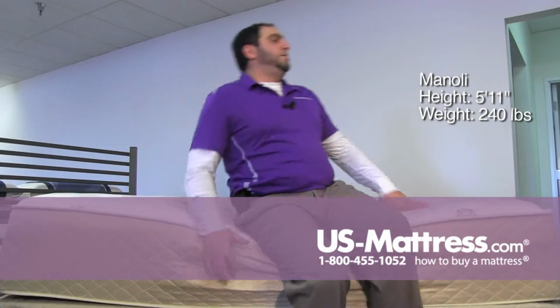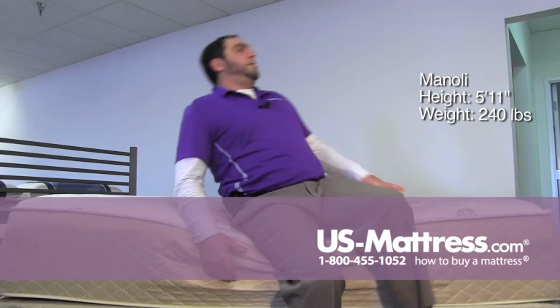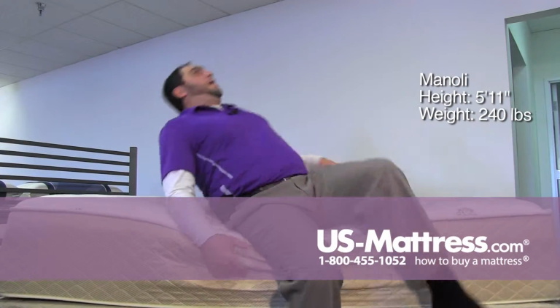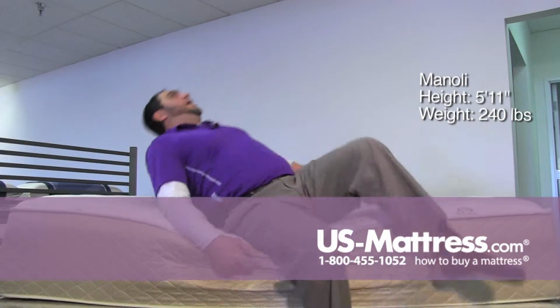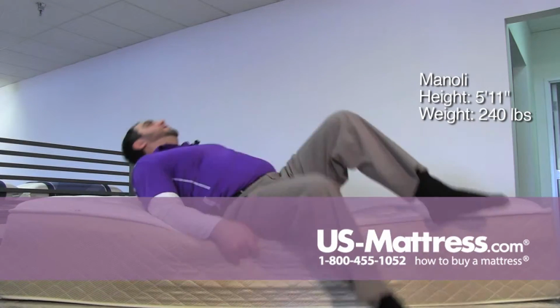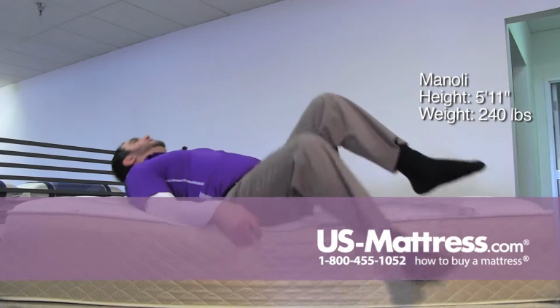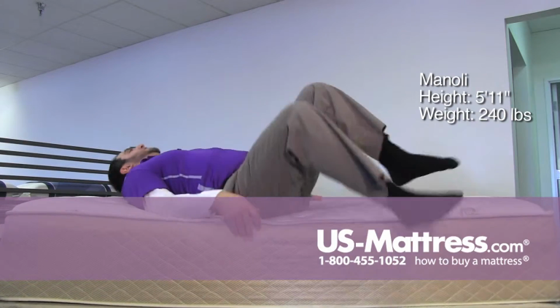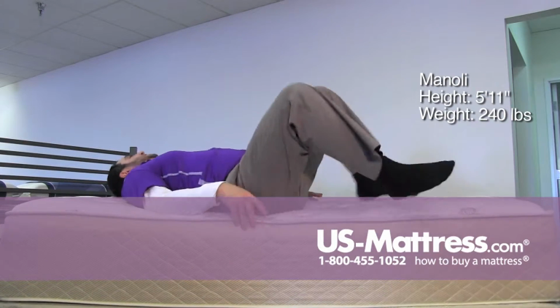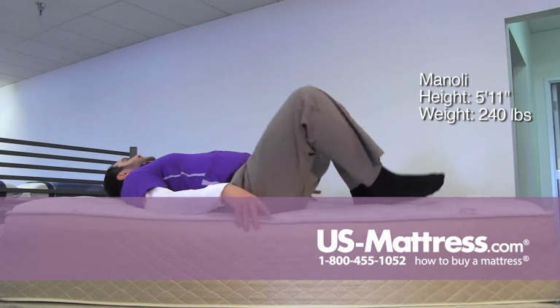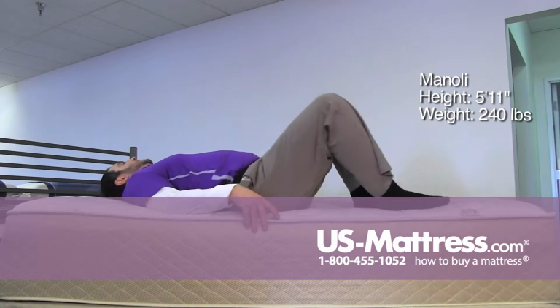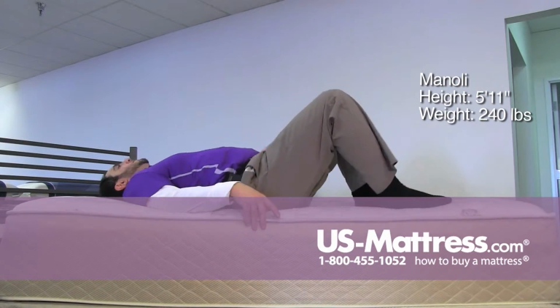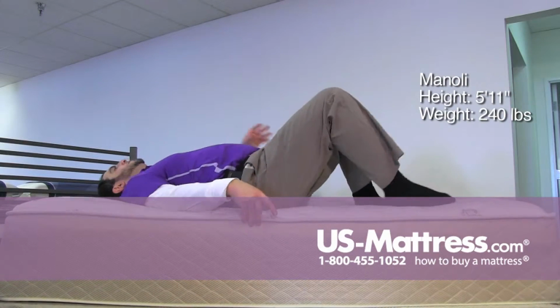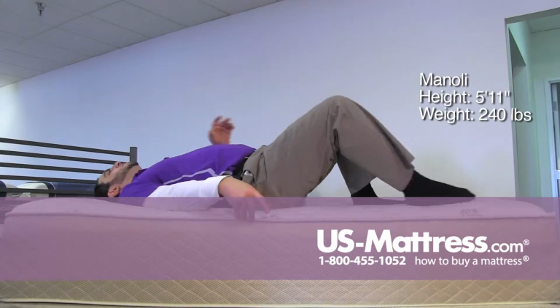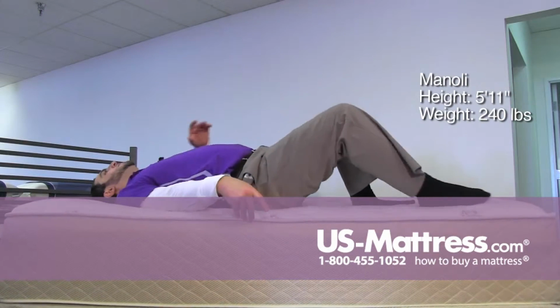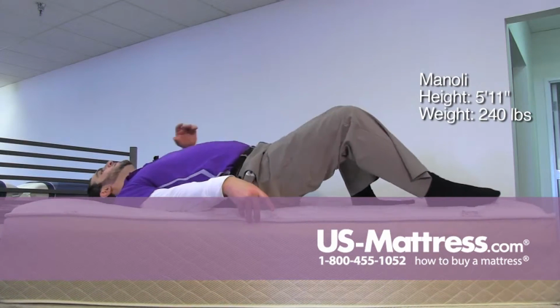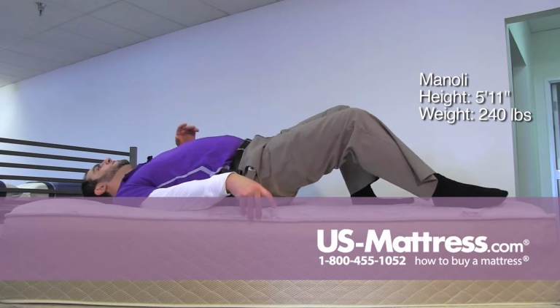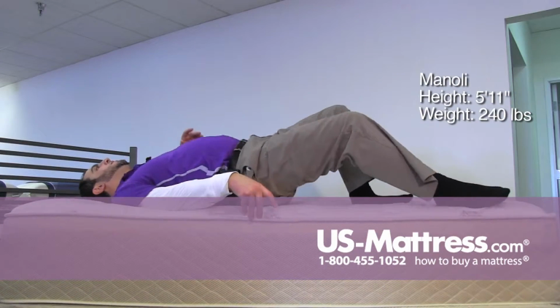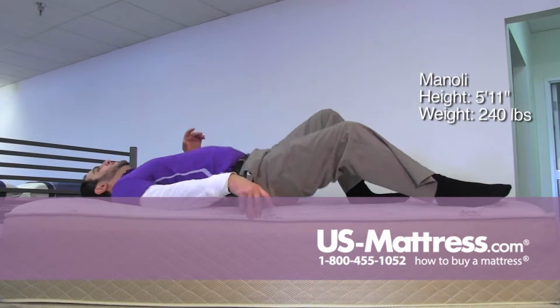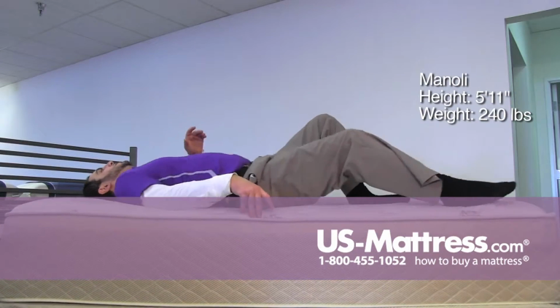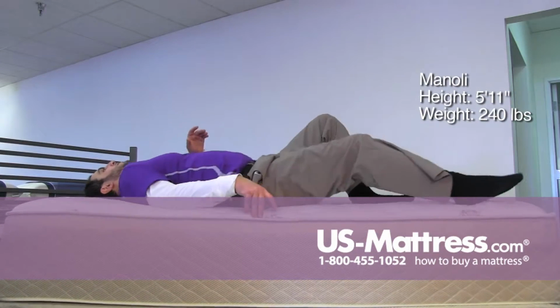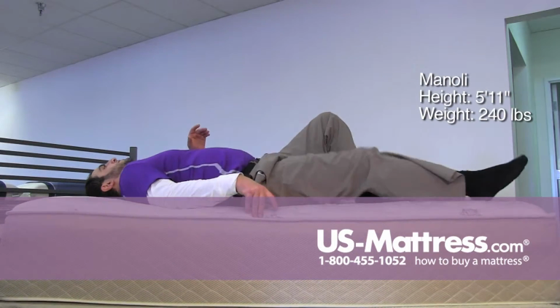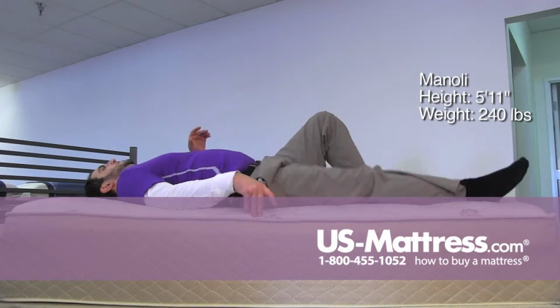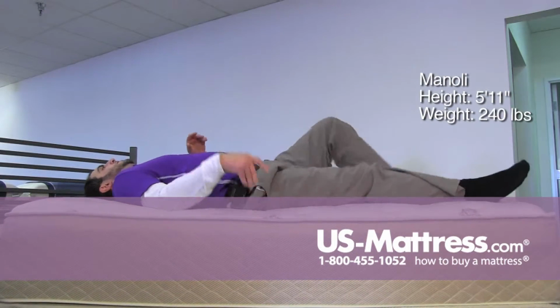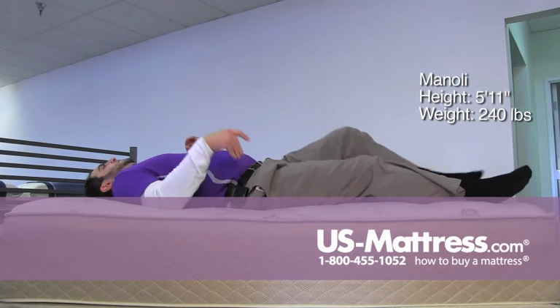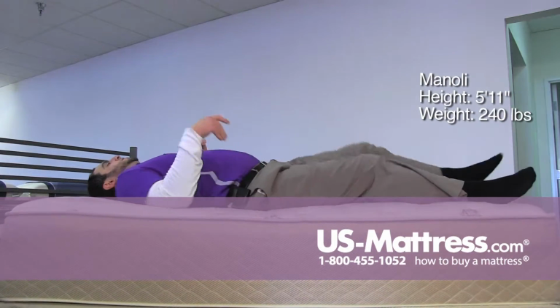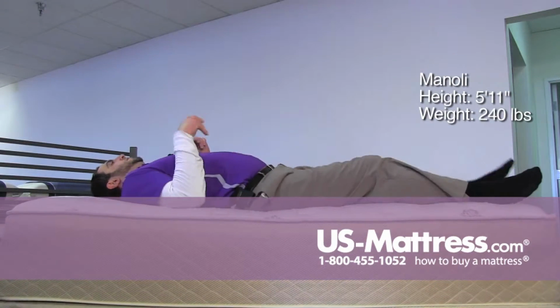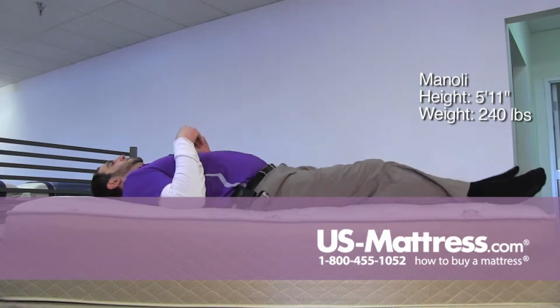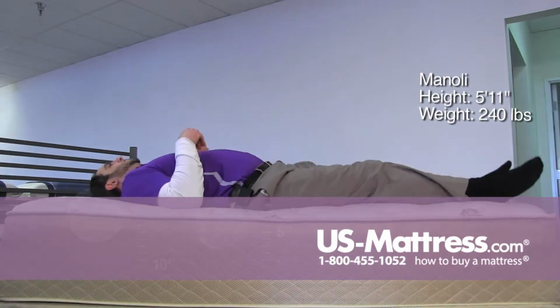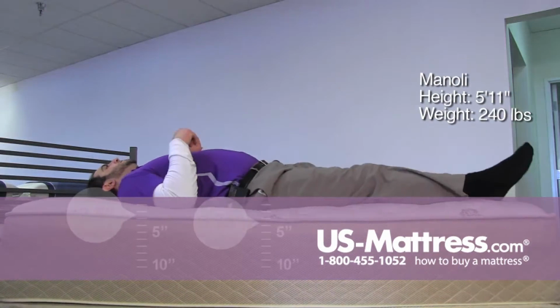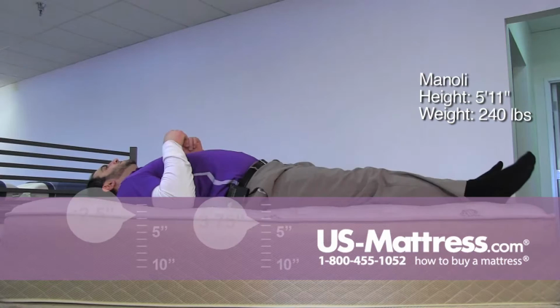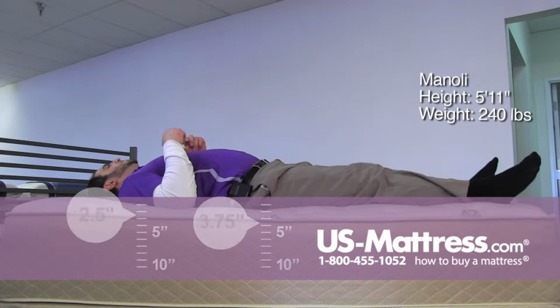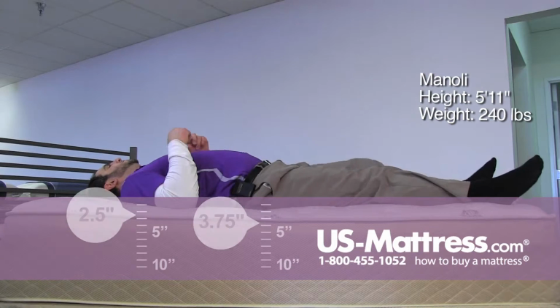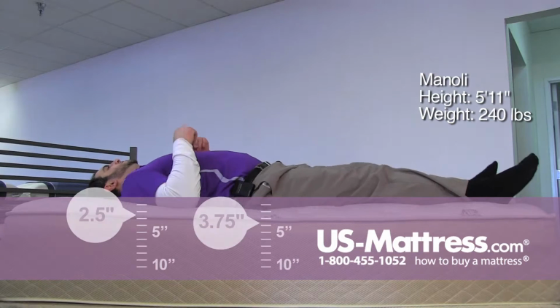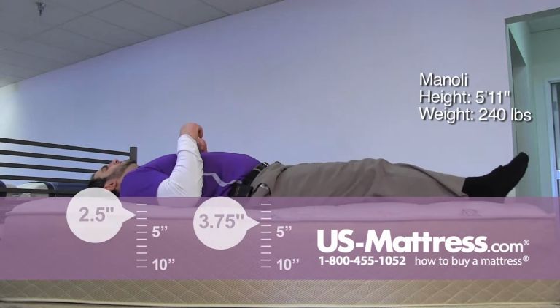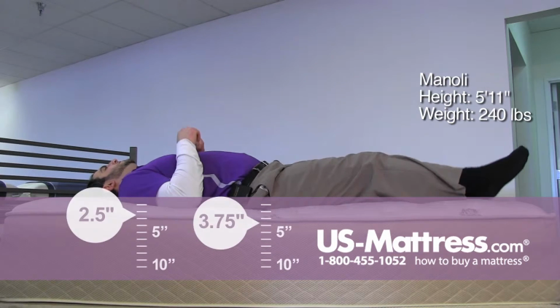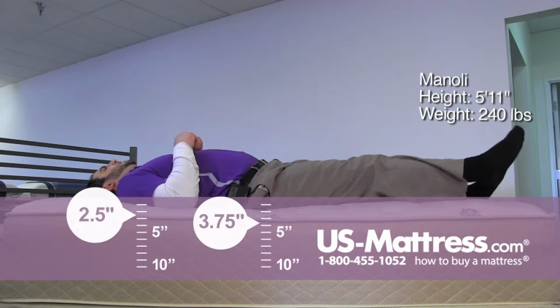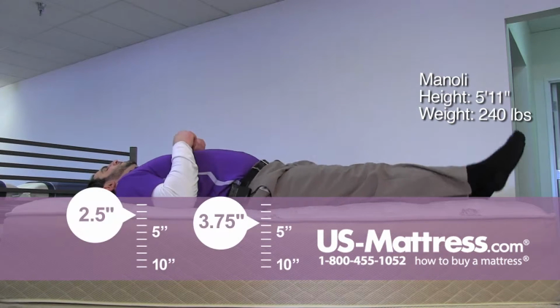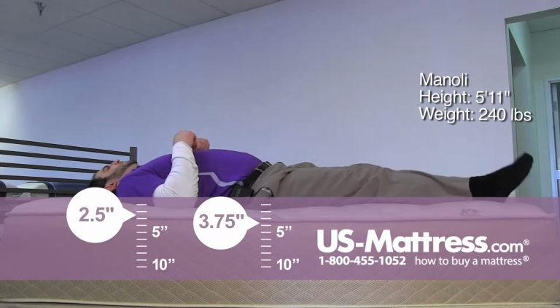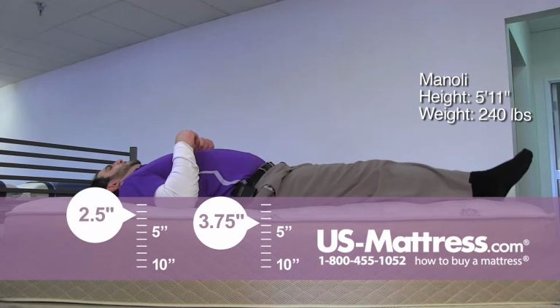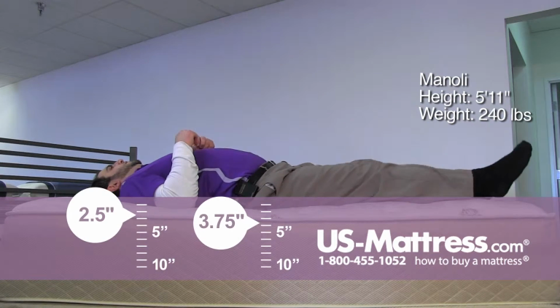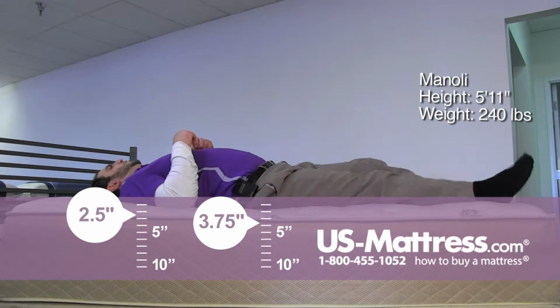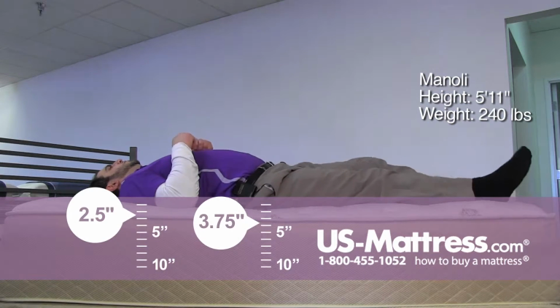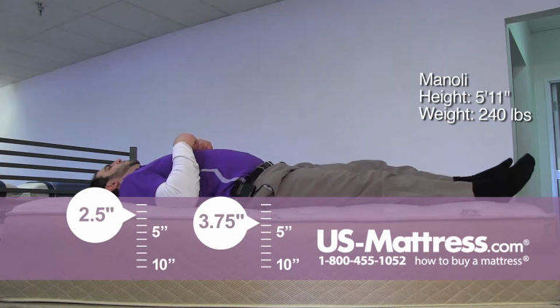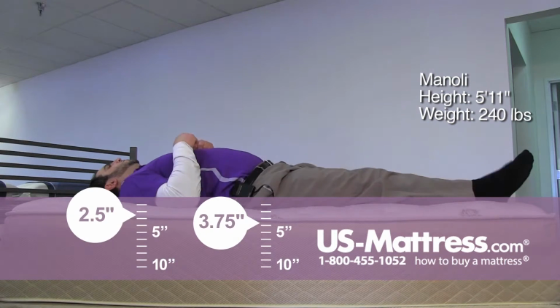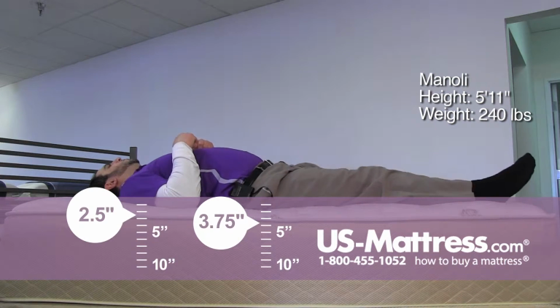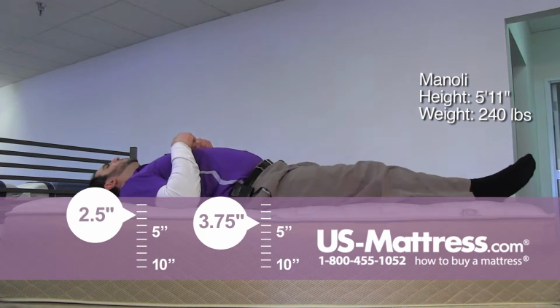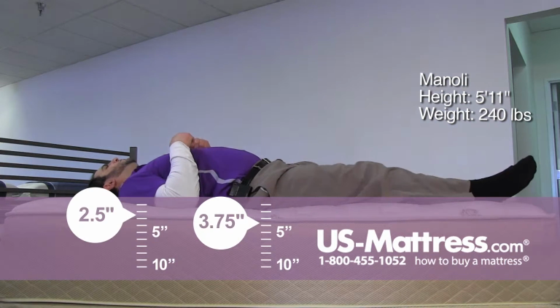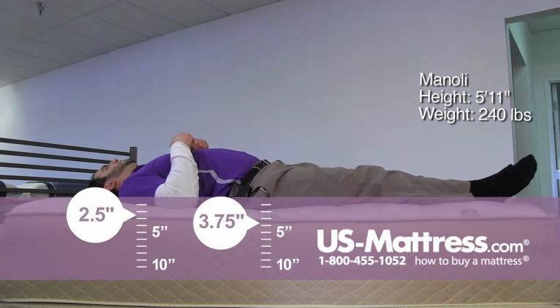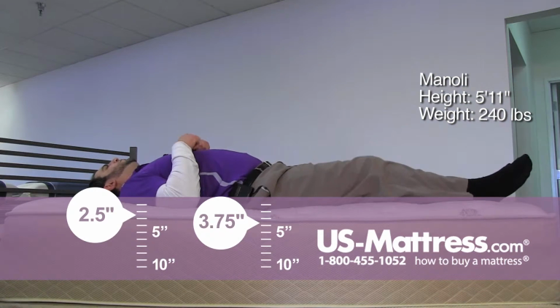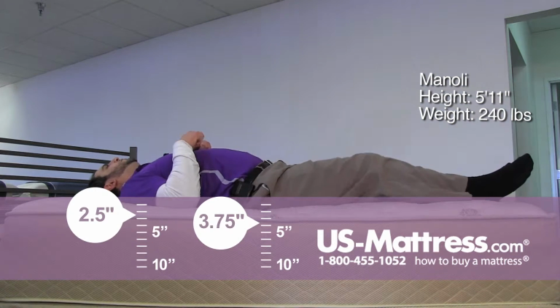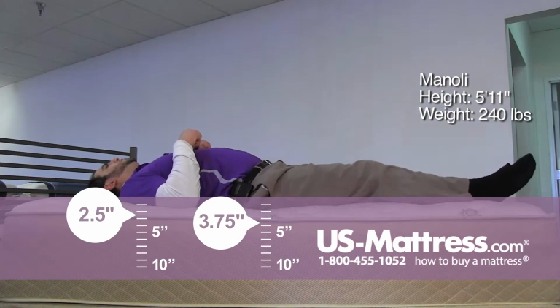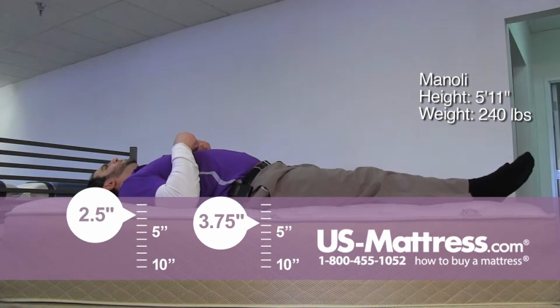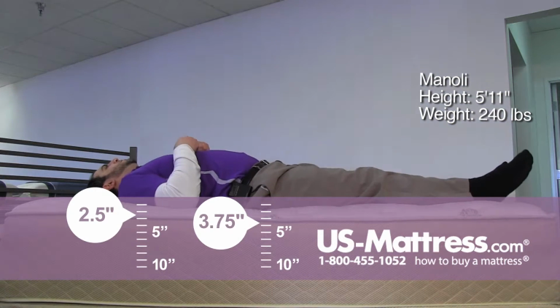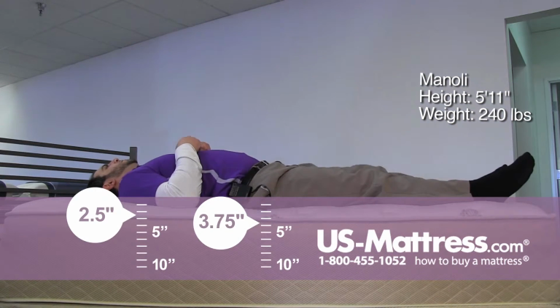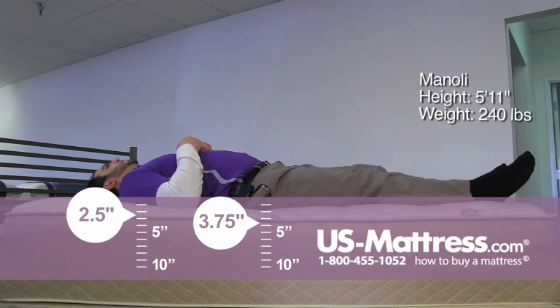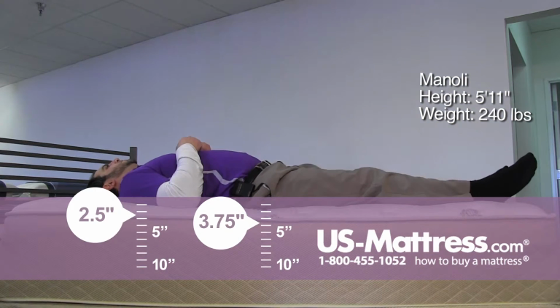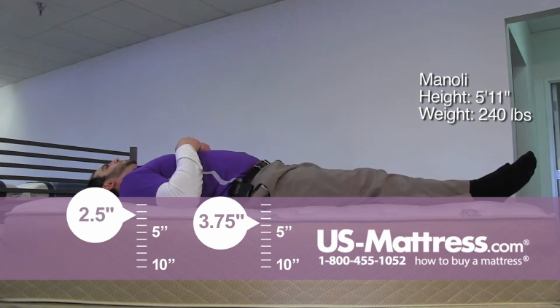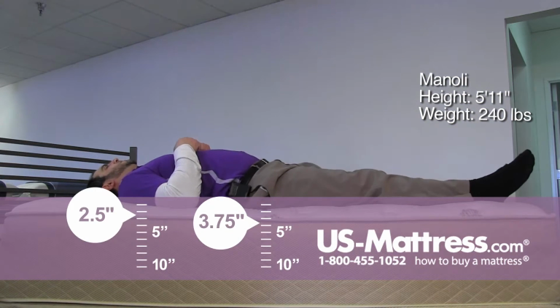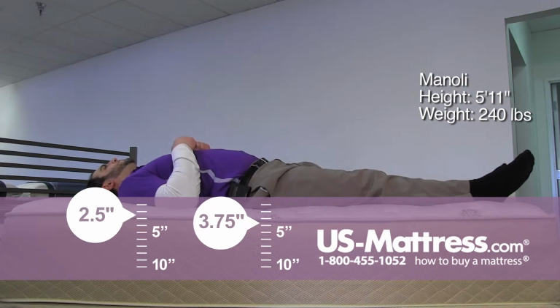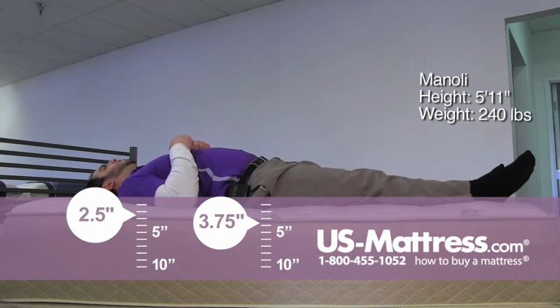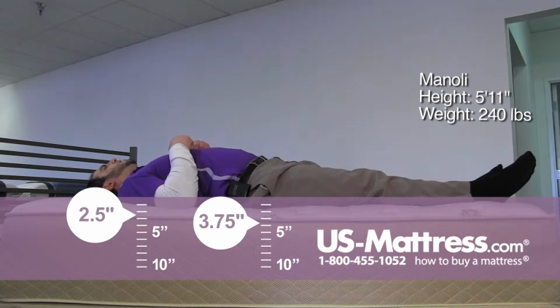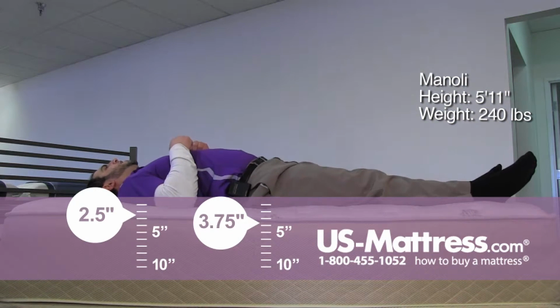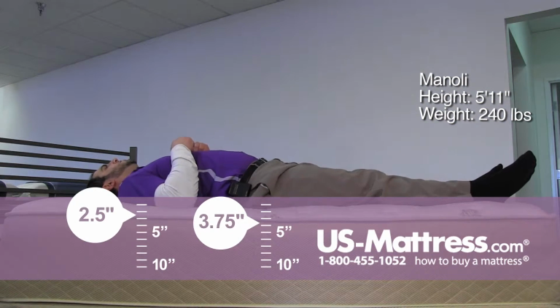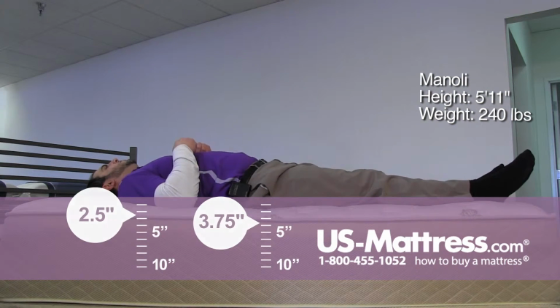And on my back, it's definitely one of the firmer mattresses I've tried out.